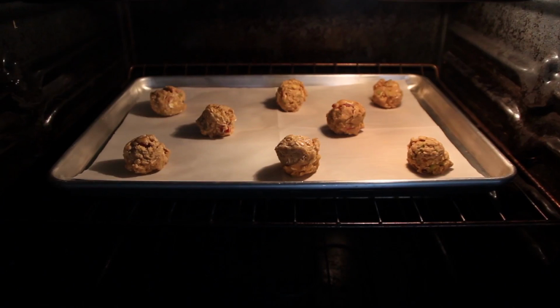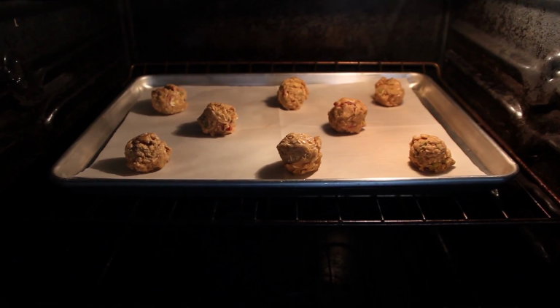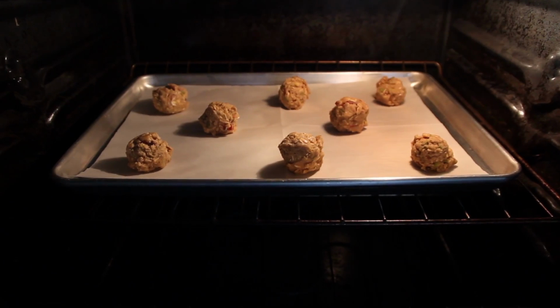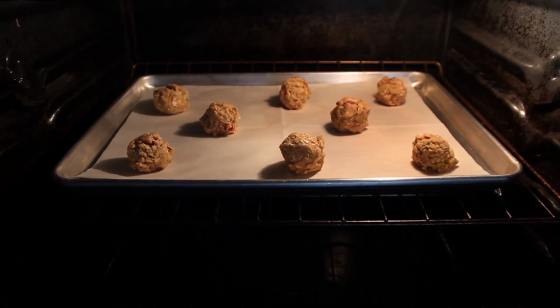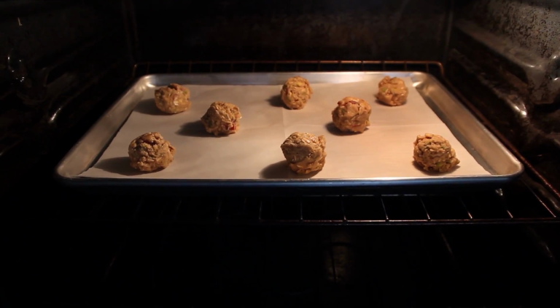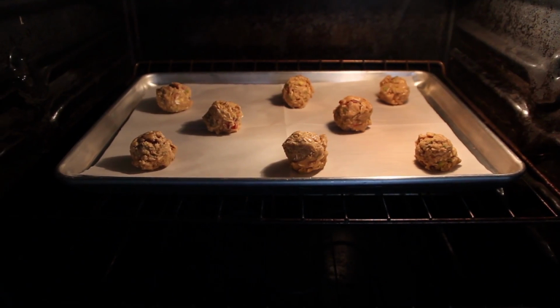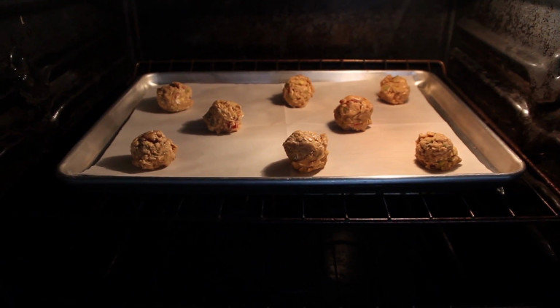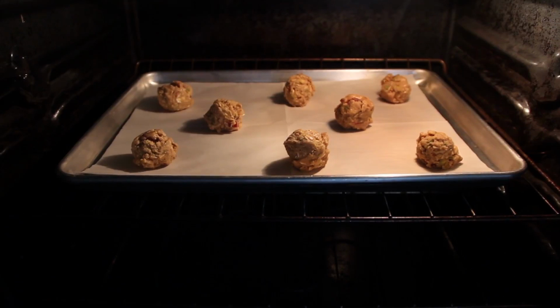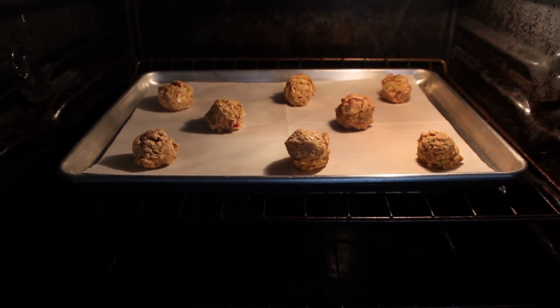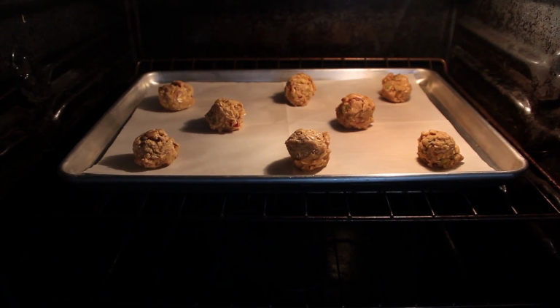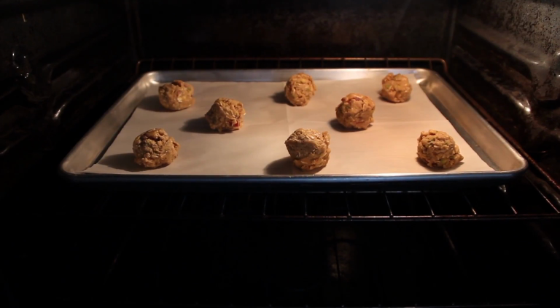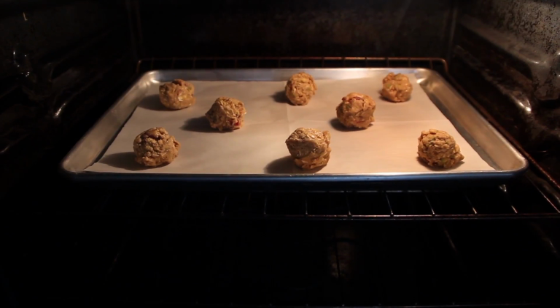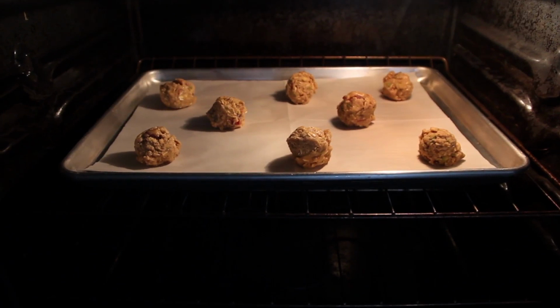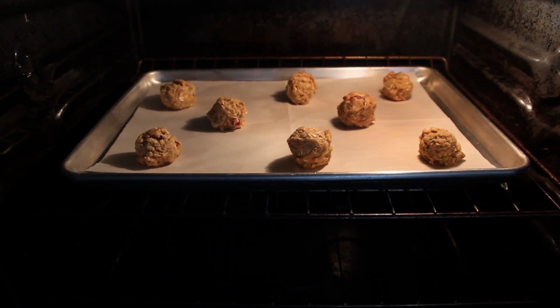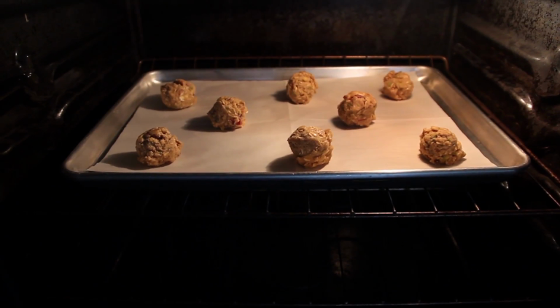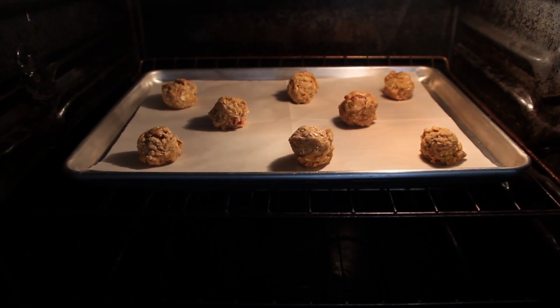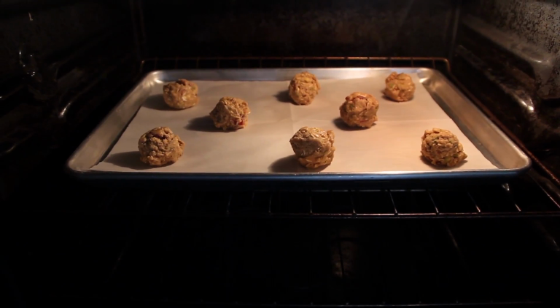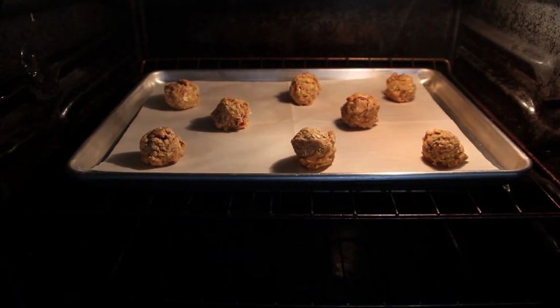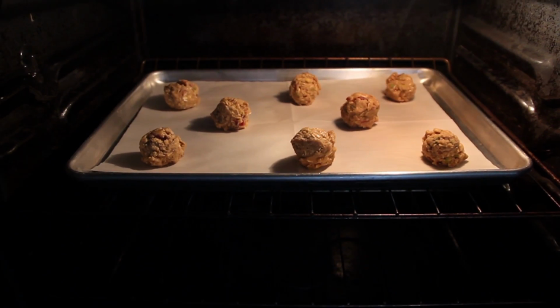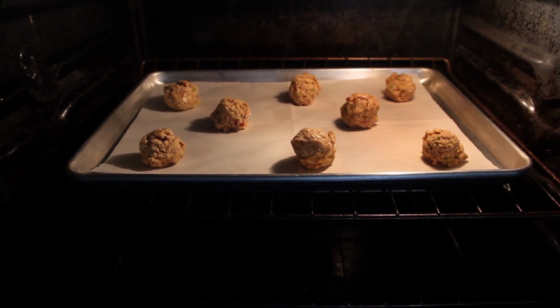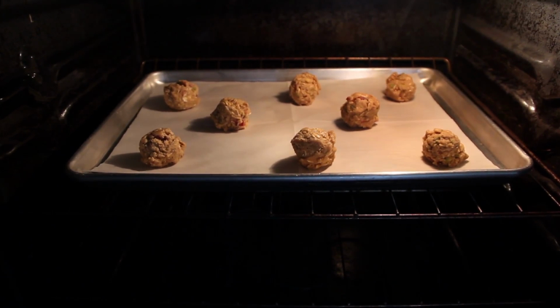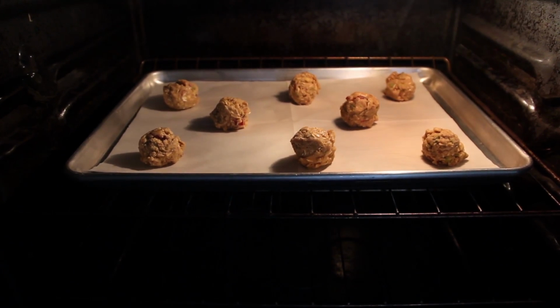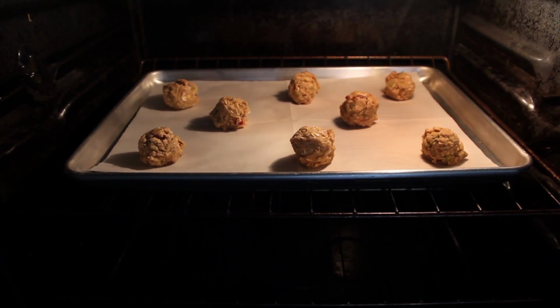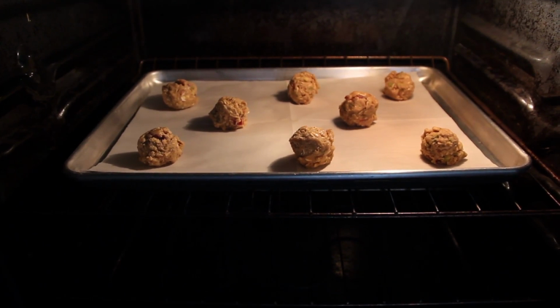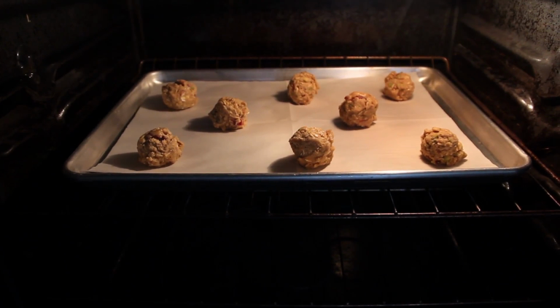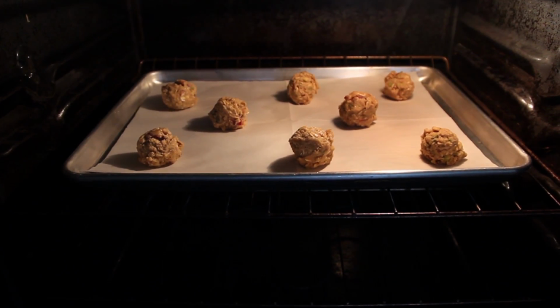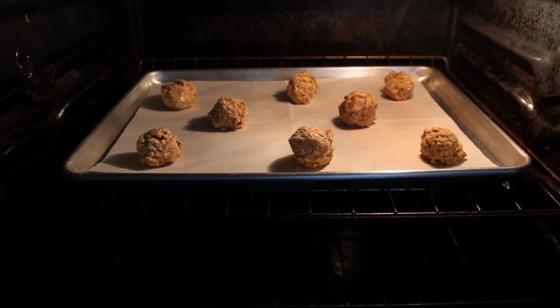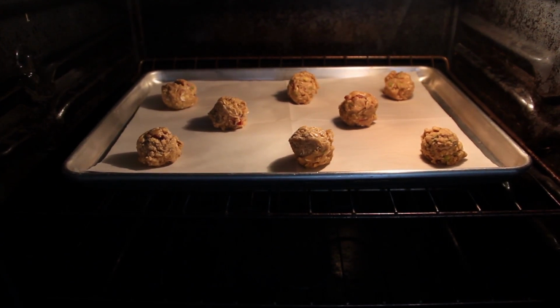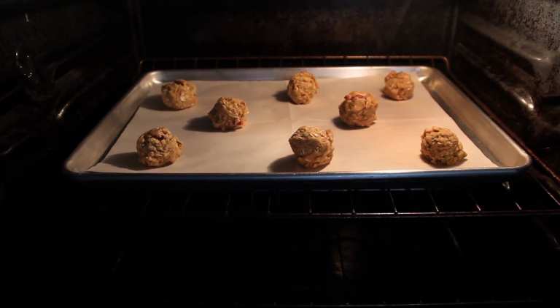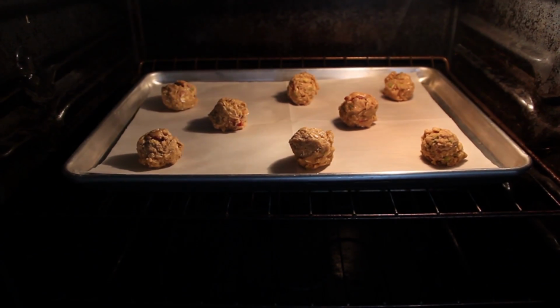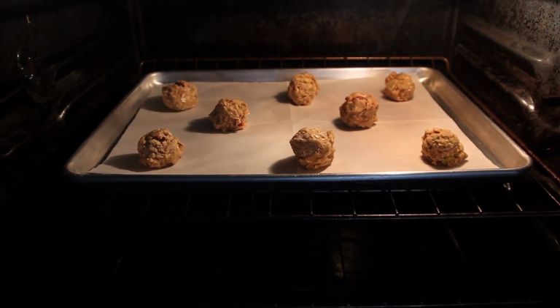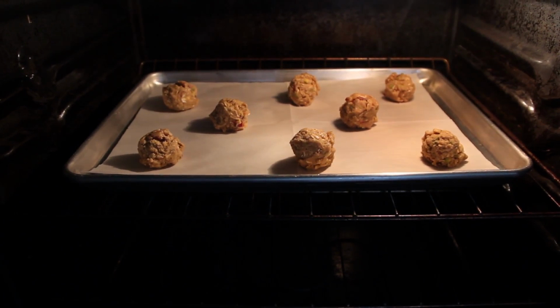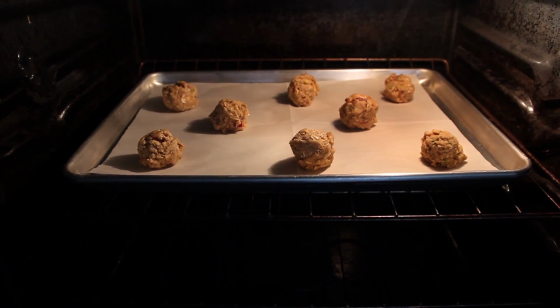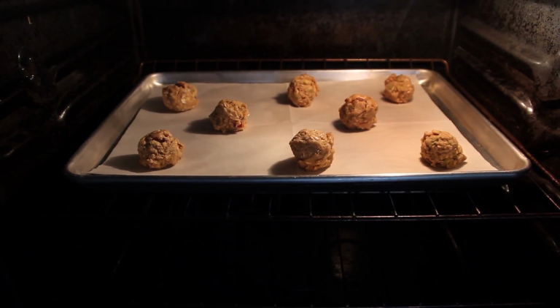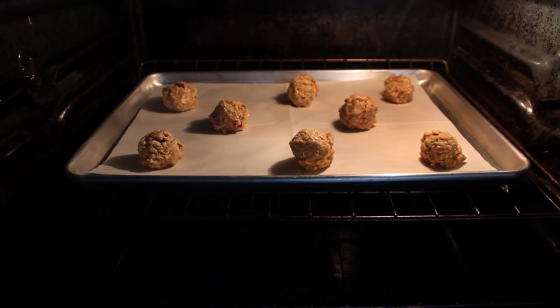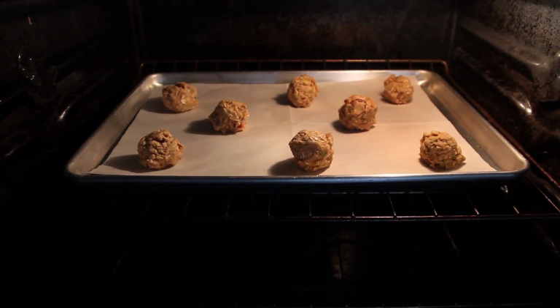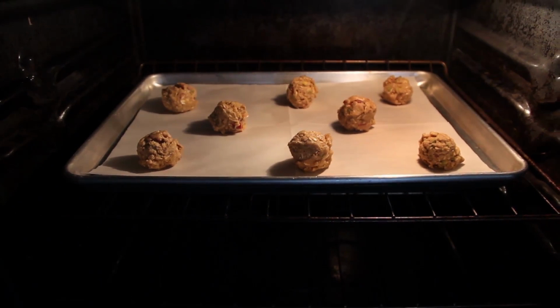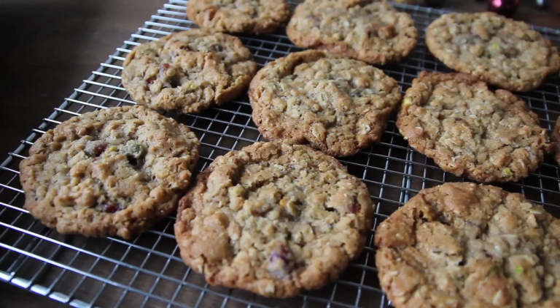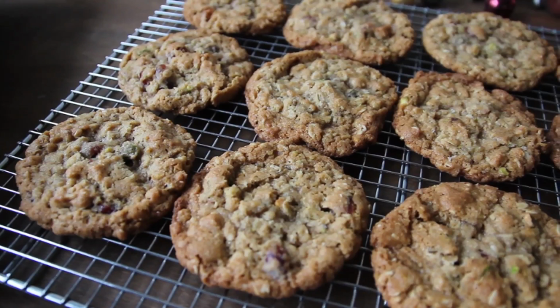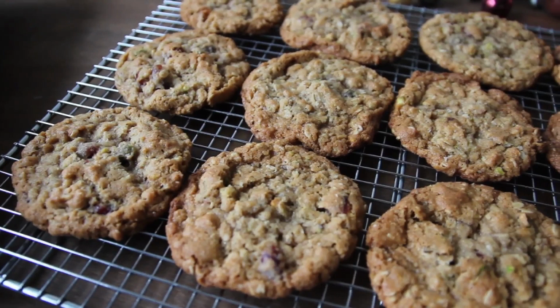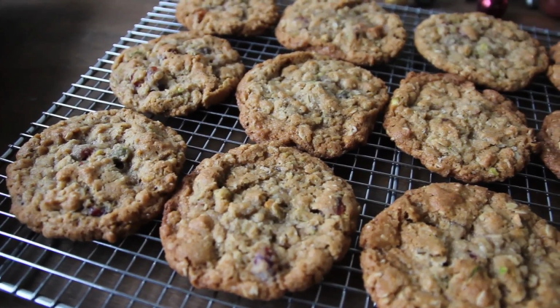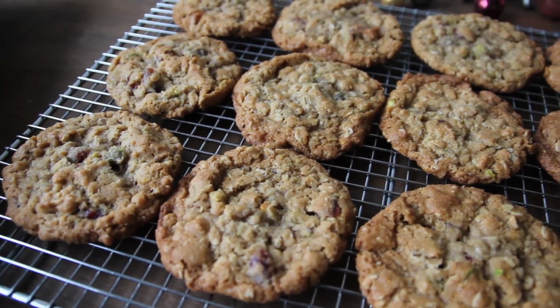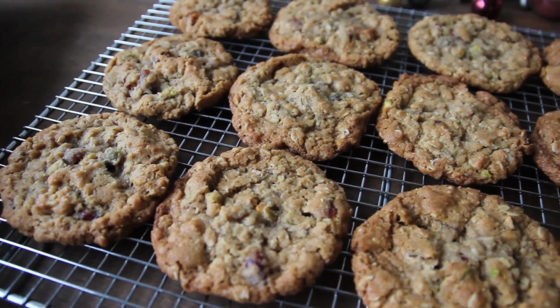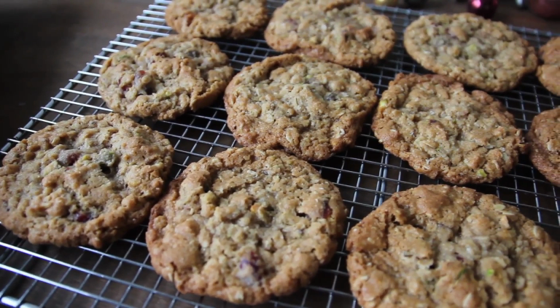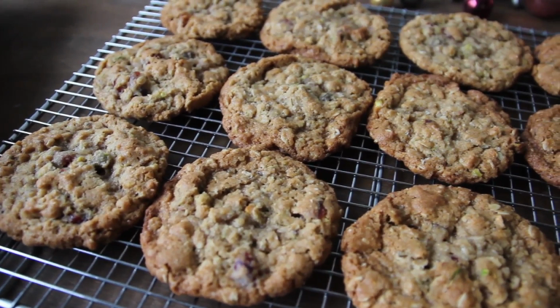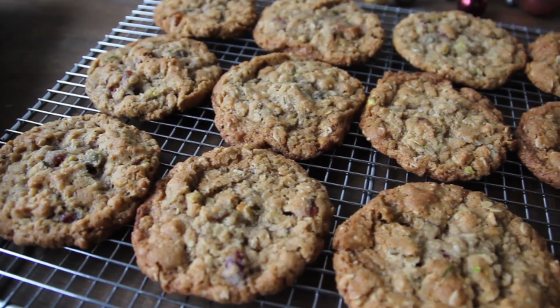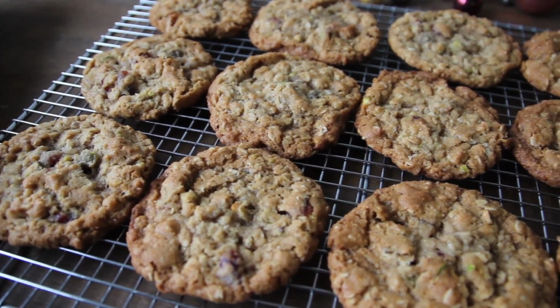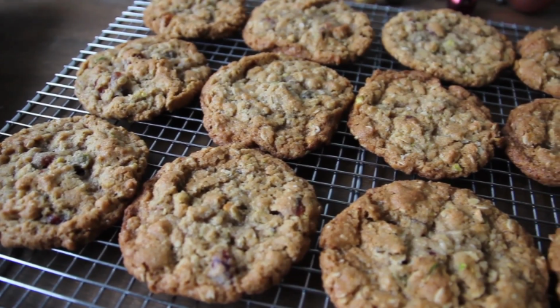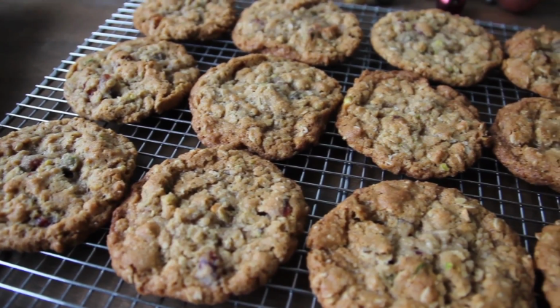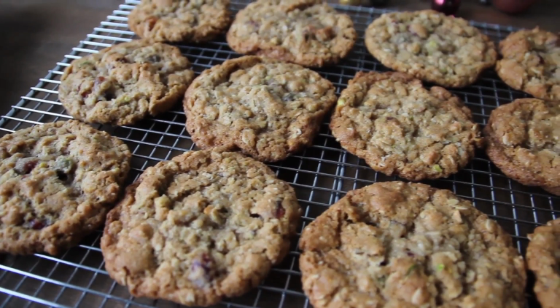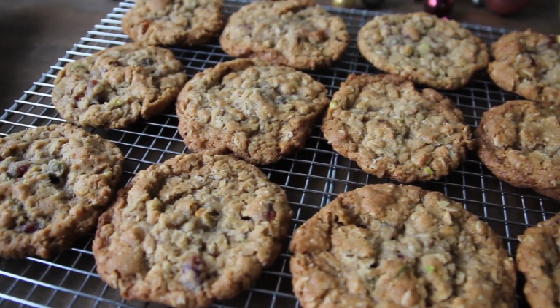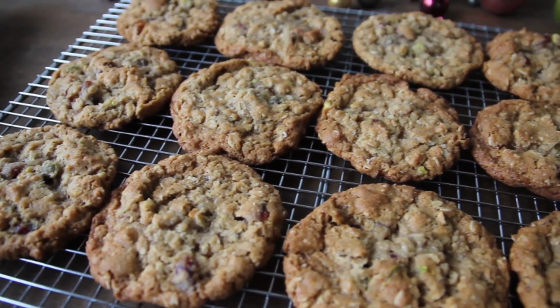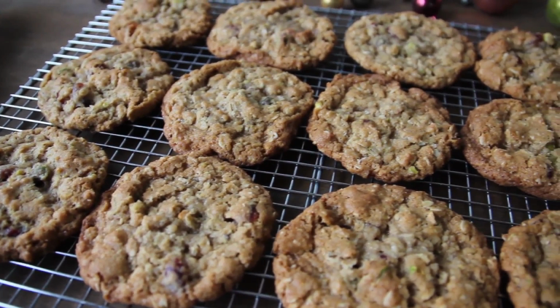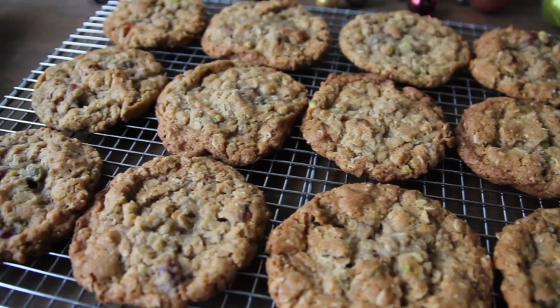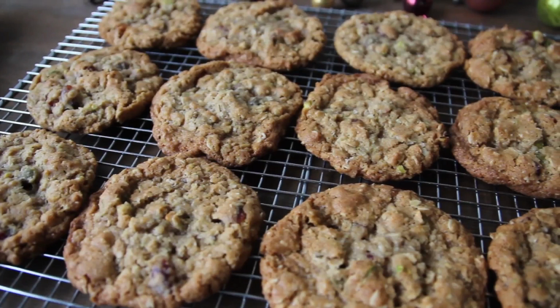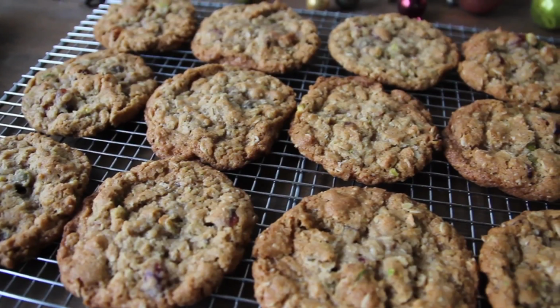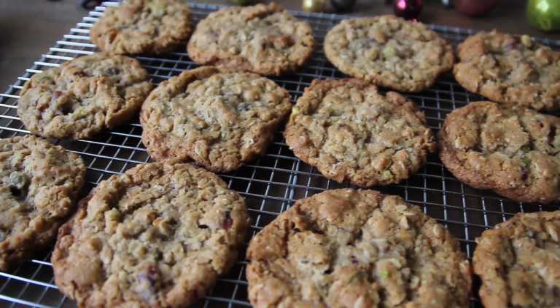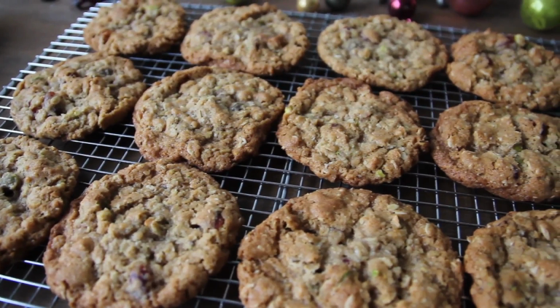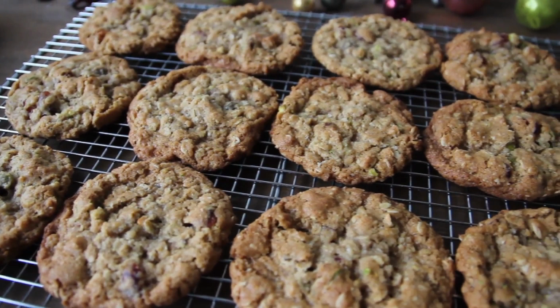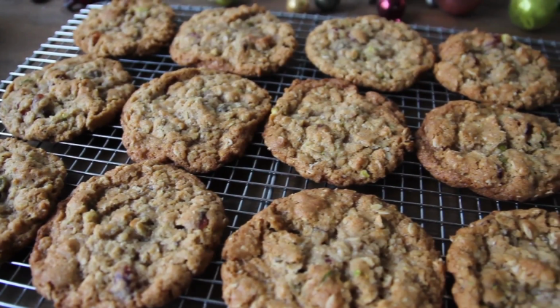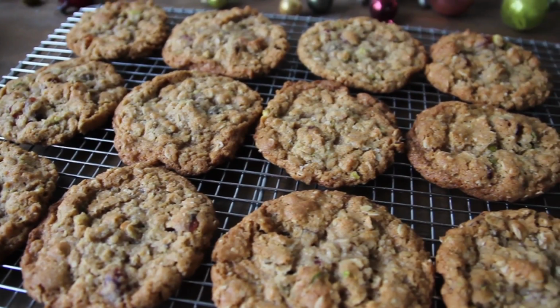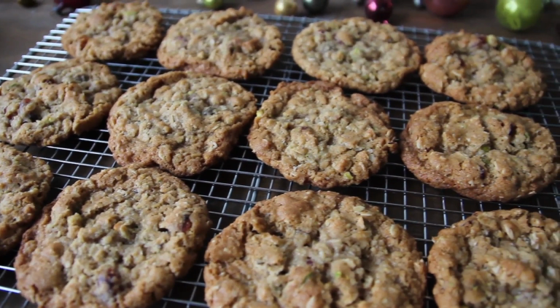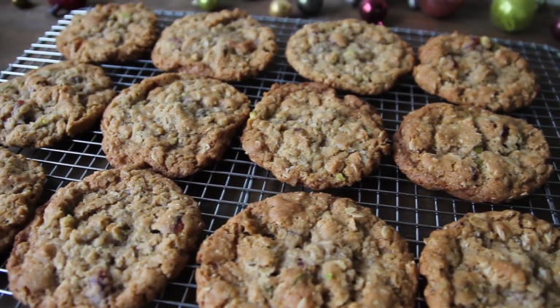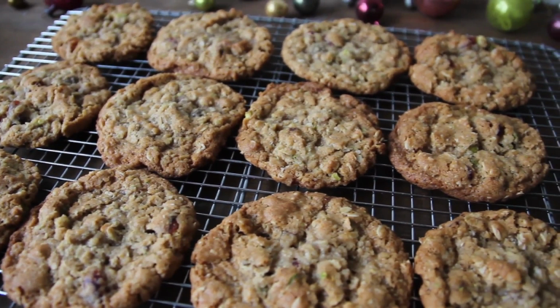Bake them in a 350 degree oven for 15 to 18 minutes. Remove these from the oven and let them cool on the tray for 10 minutes.